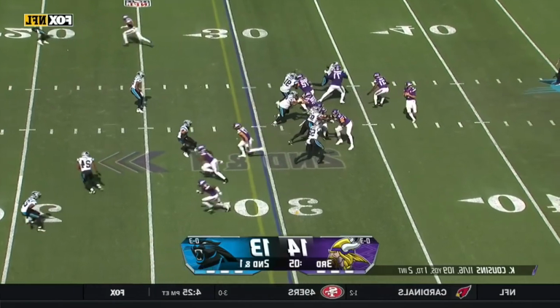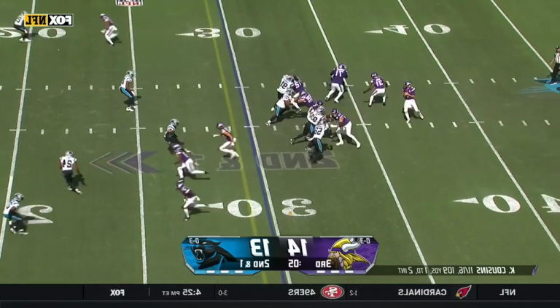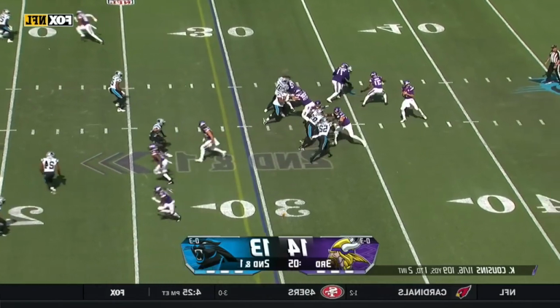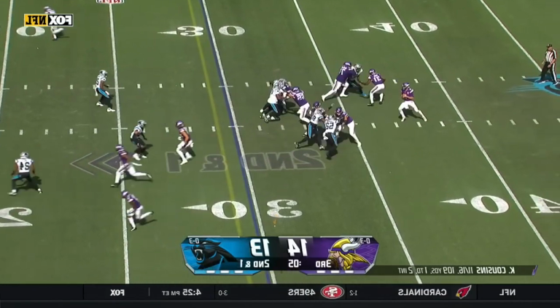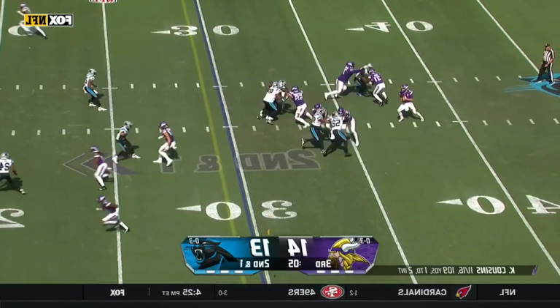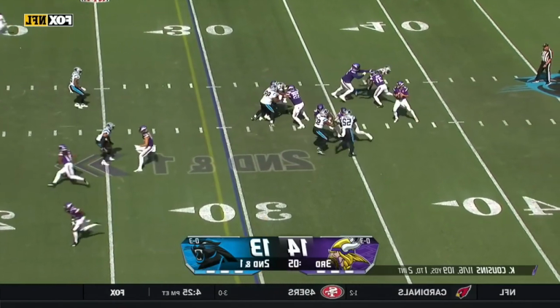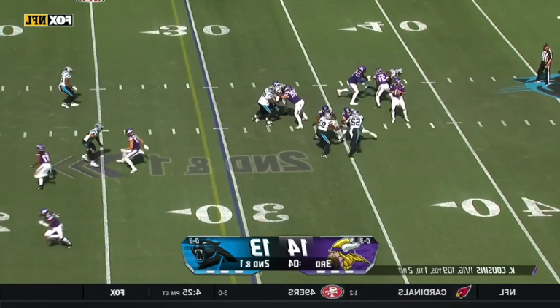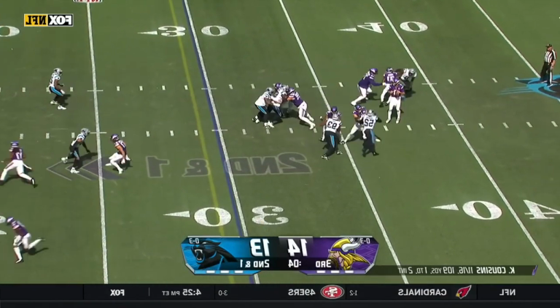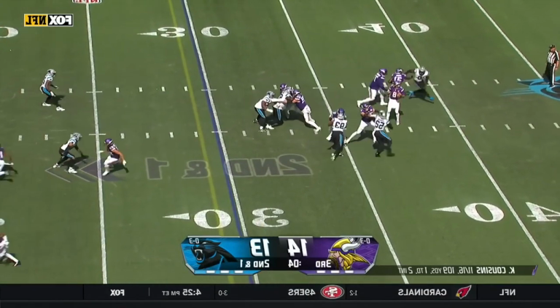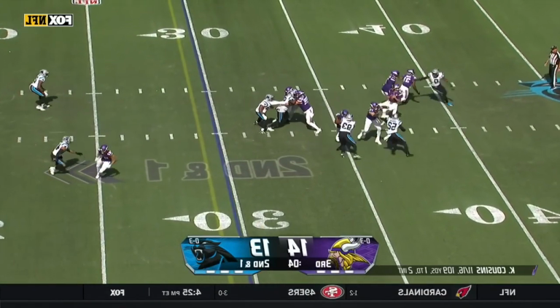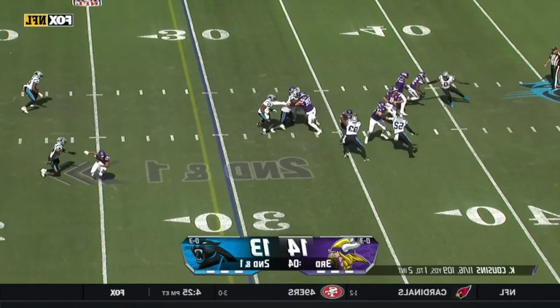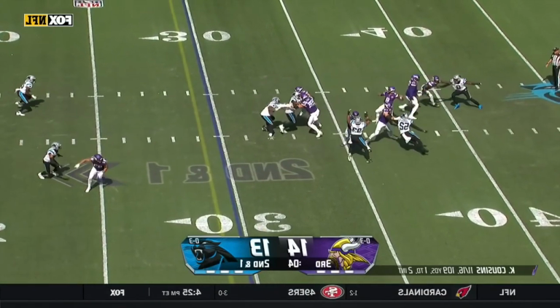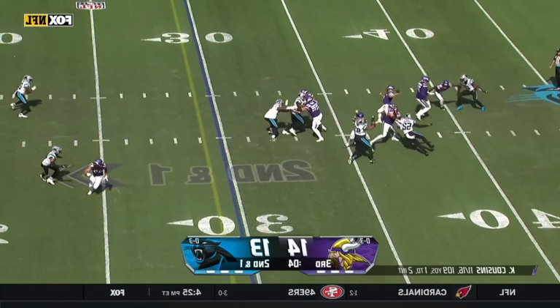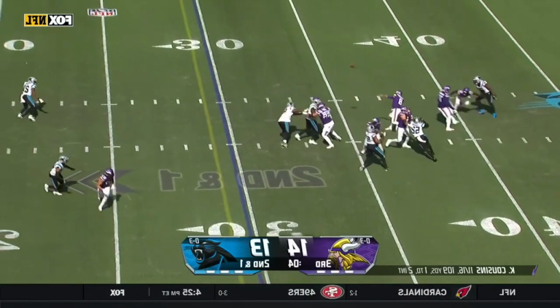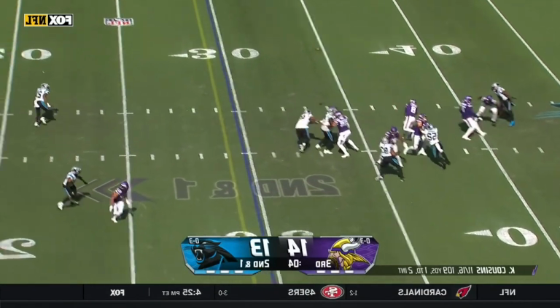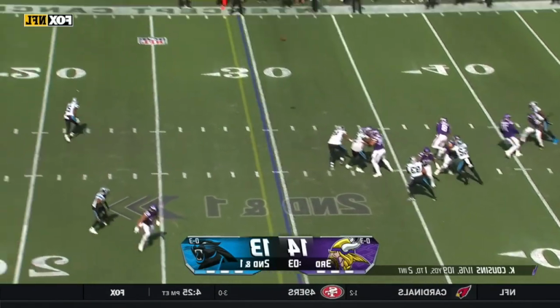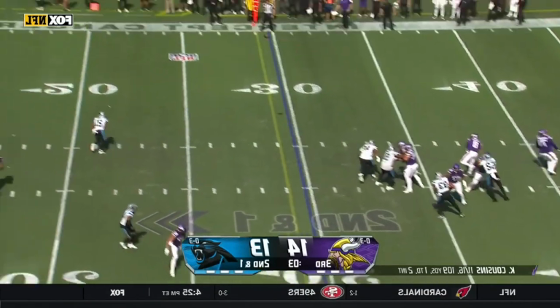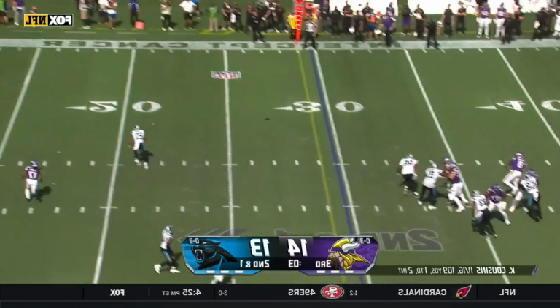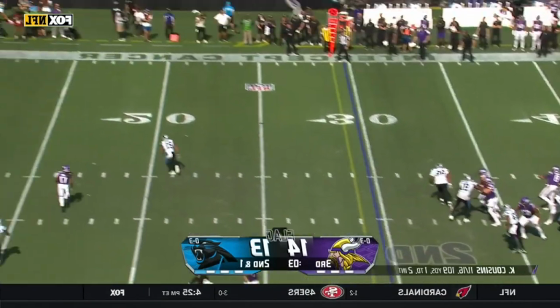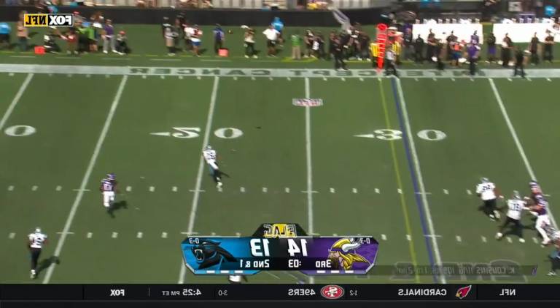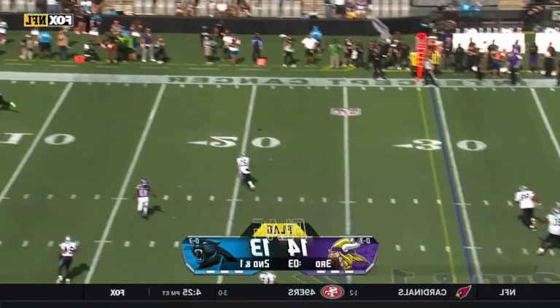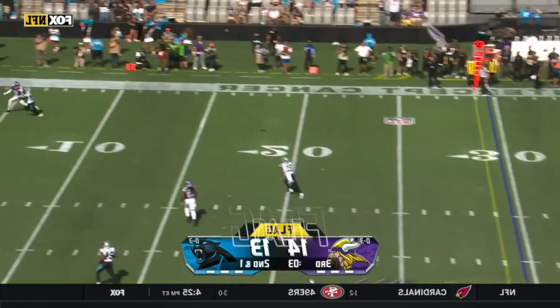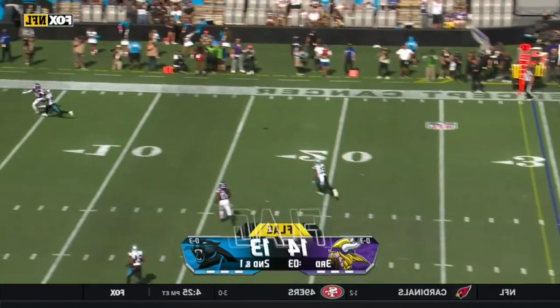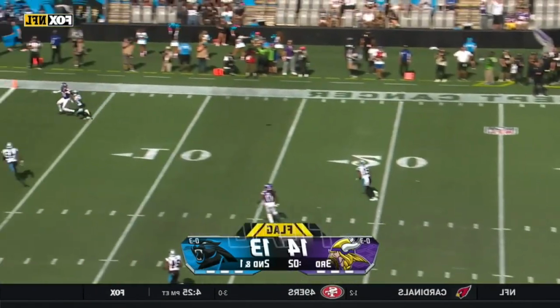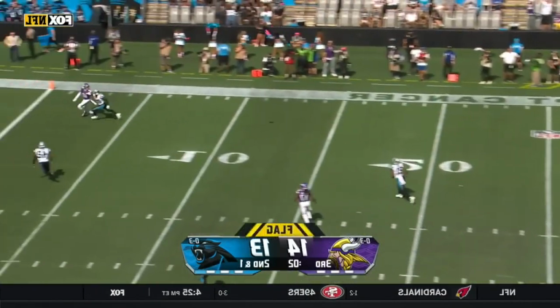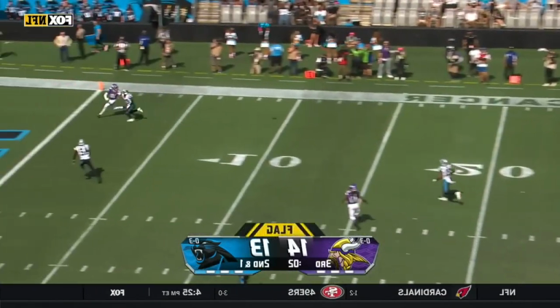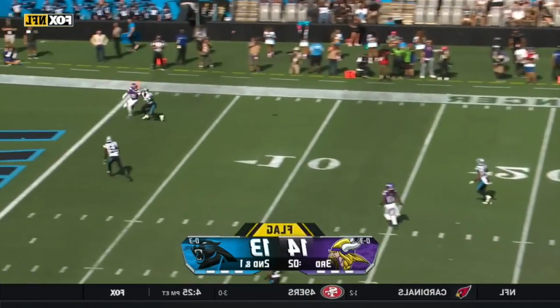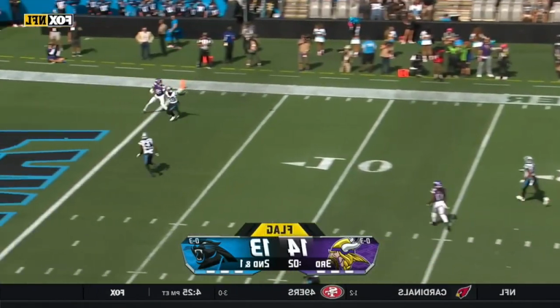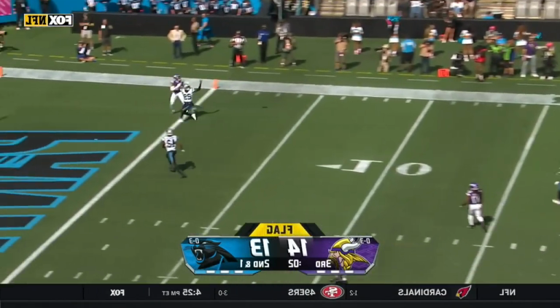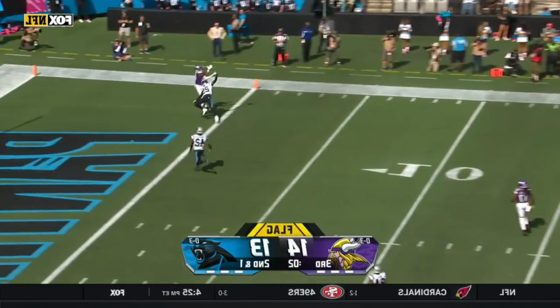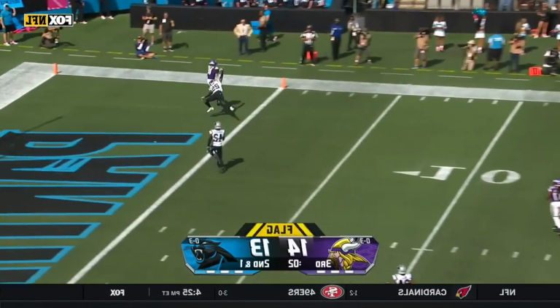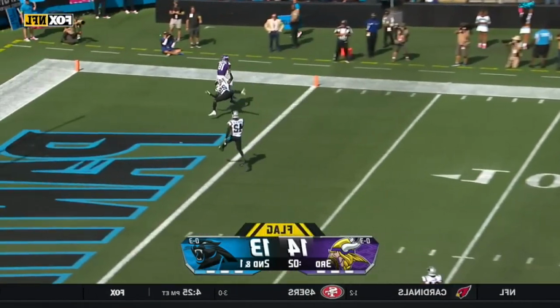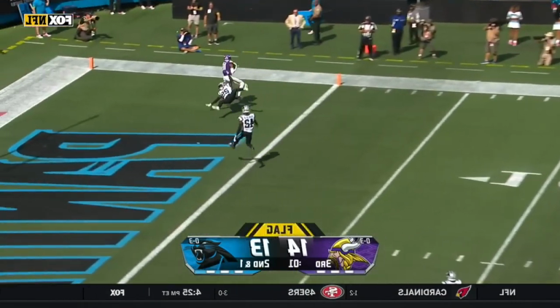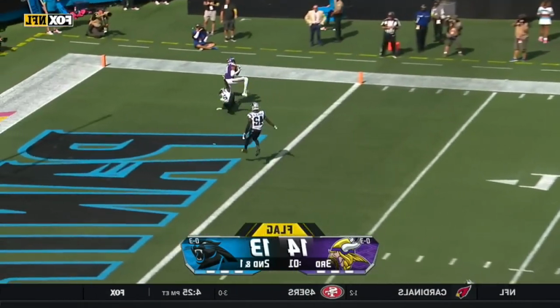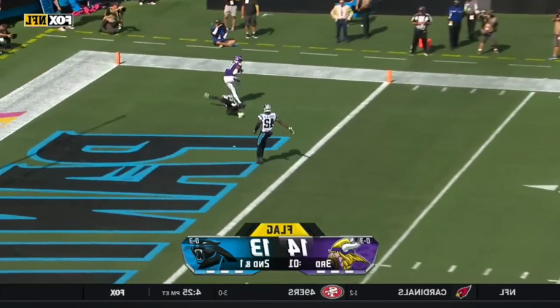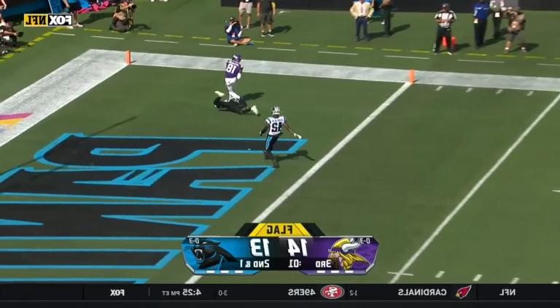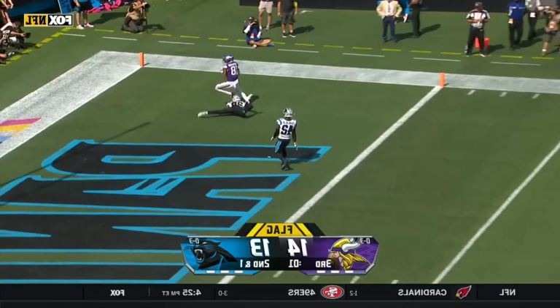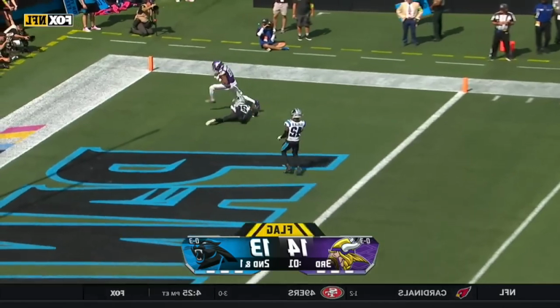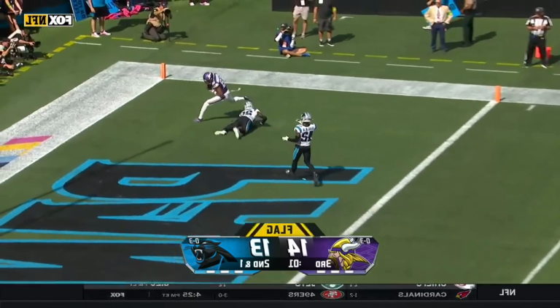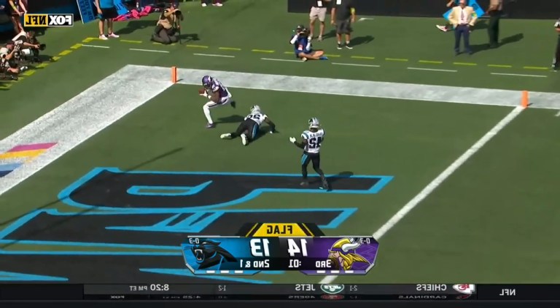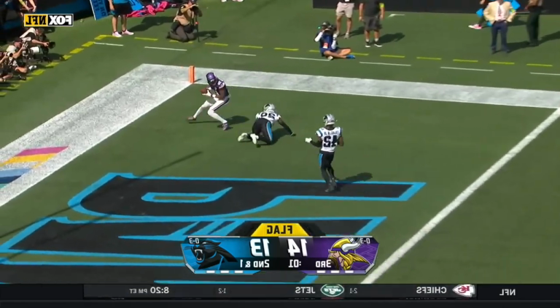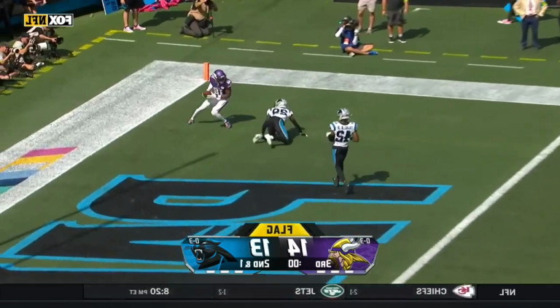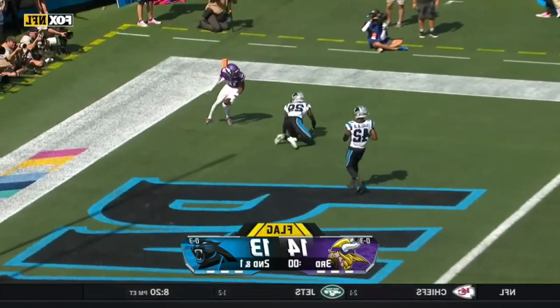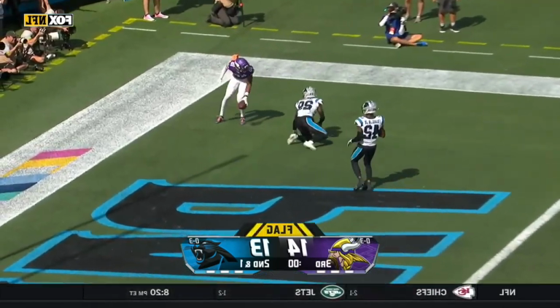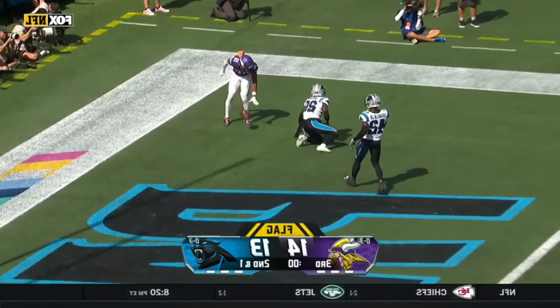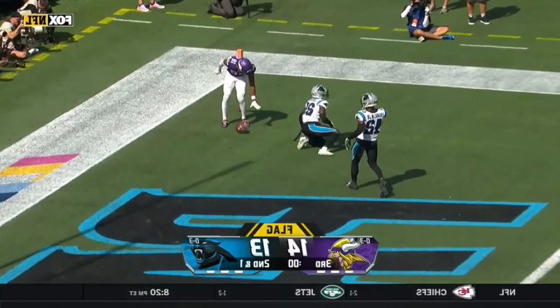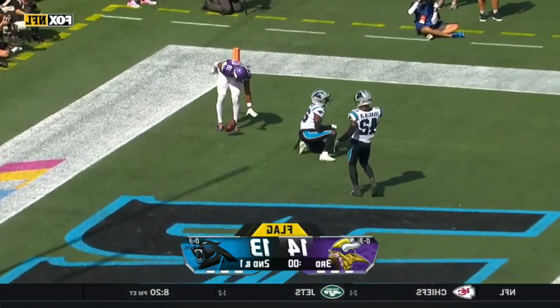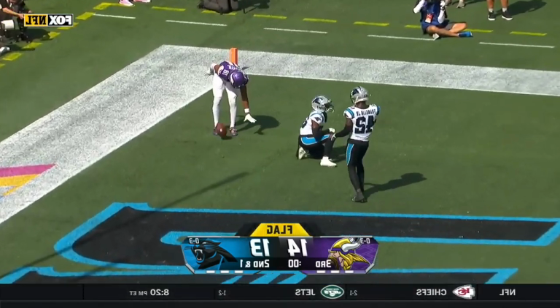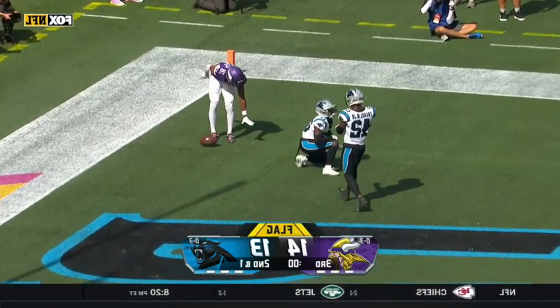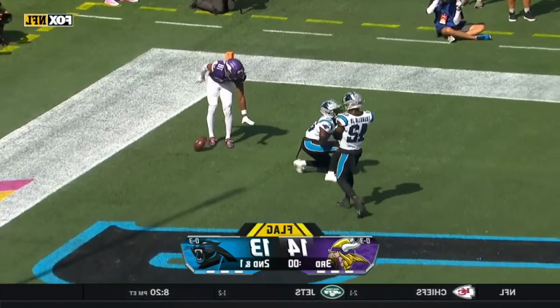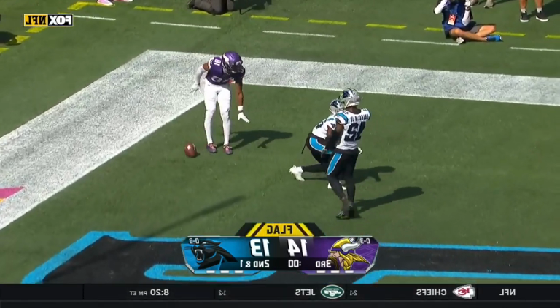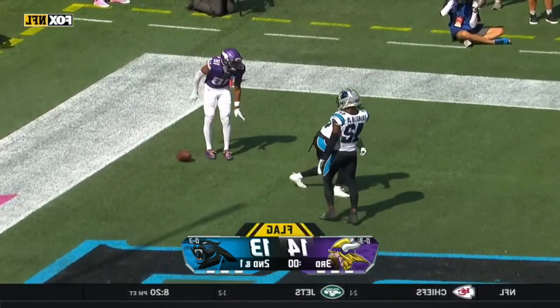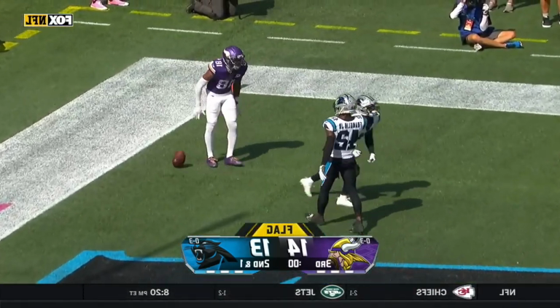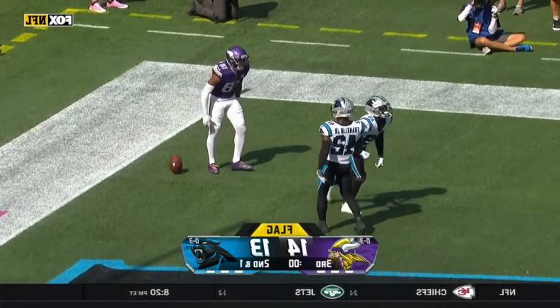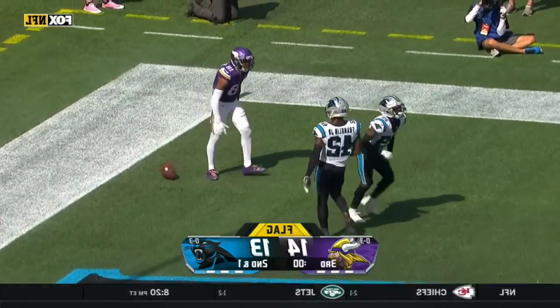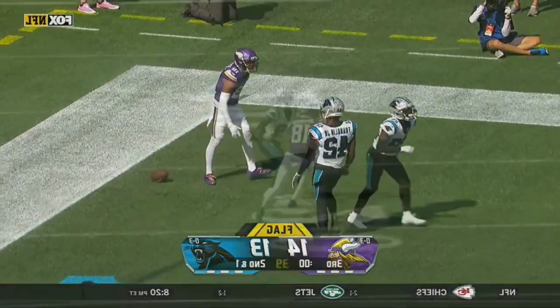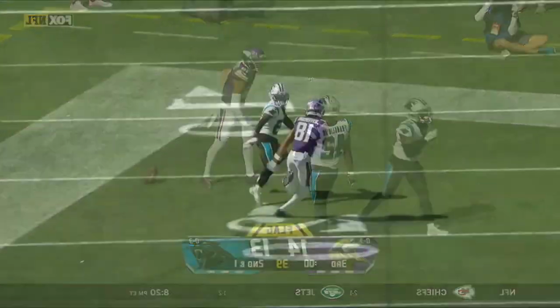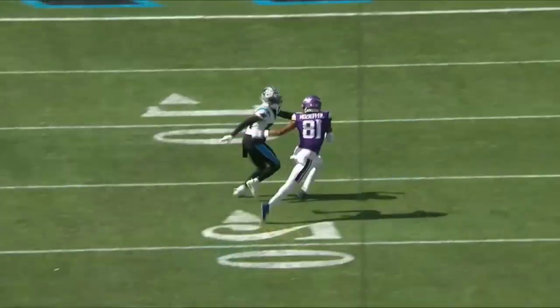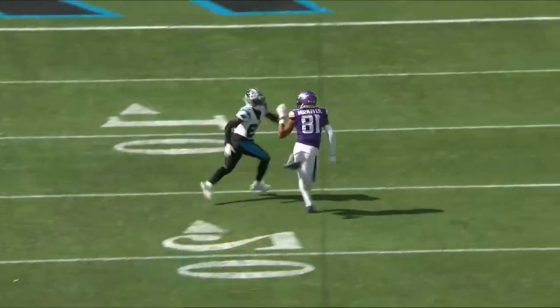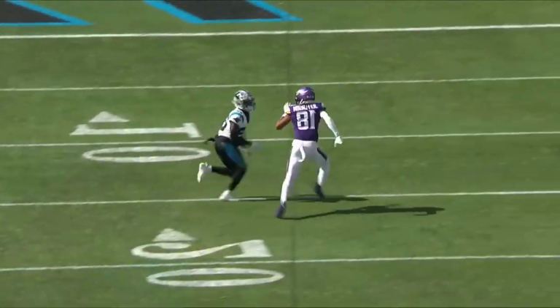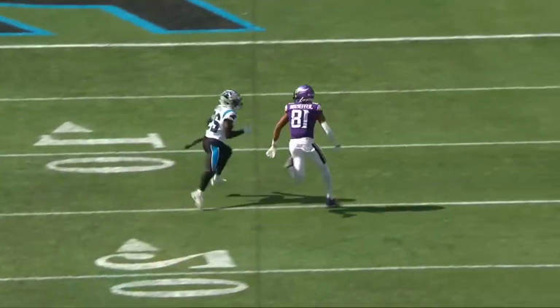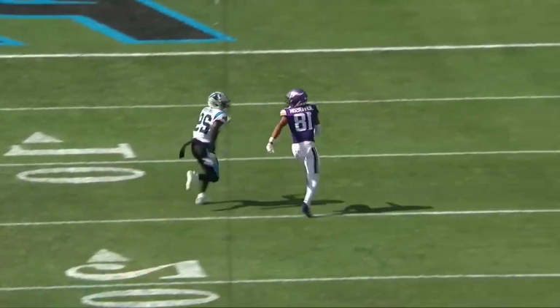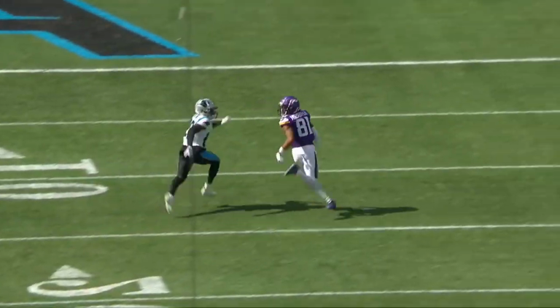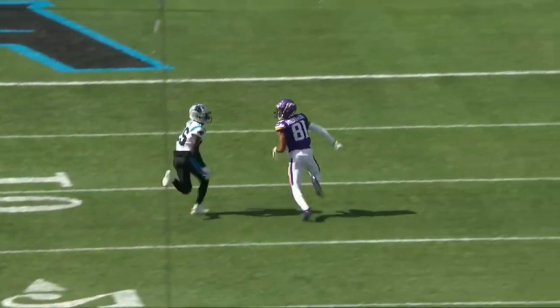The final play of the quarter — could be a freebie. Cousins to the end zone — it is caught! Jefferson for another touchdown.